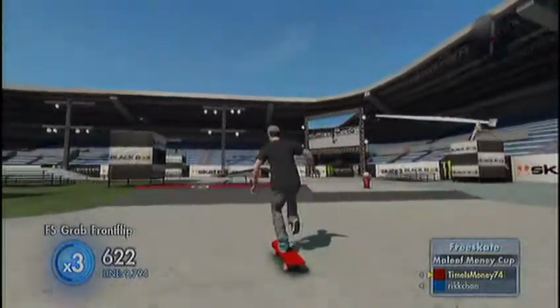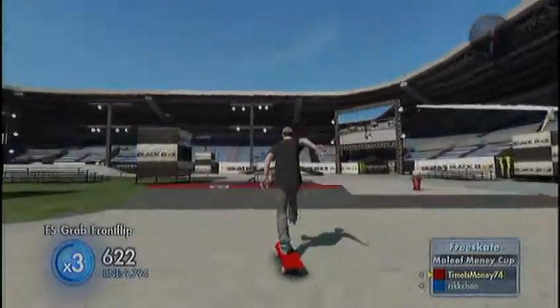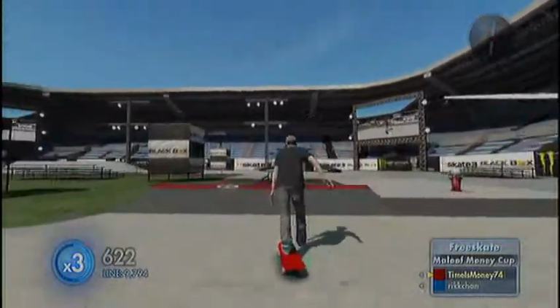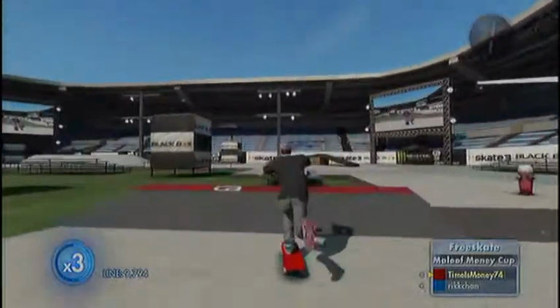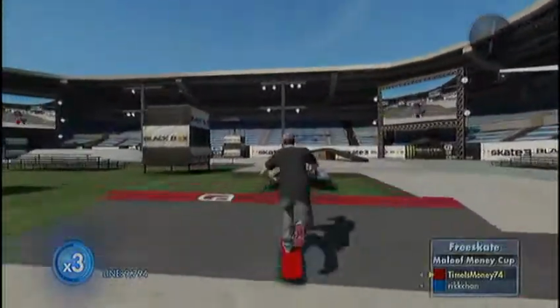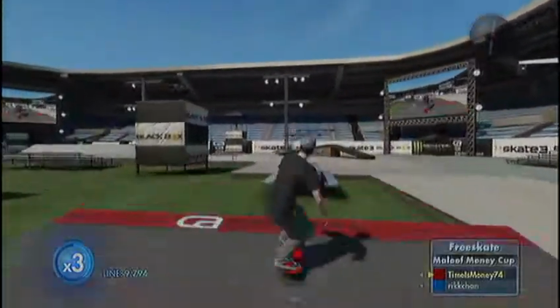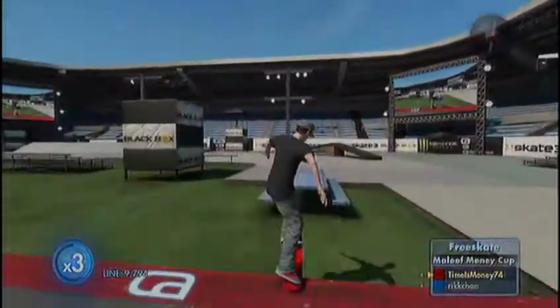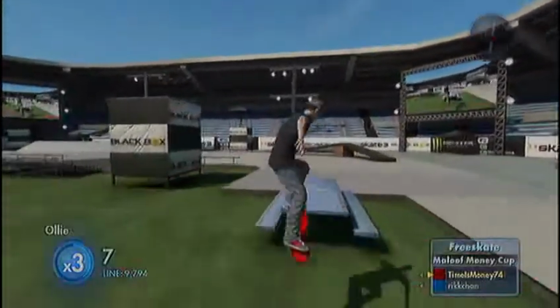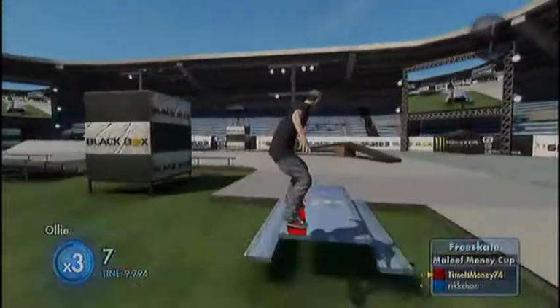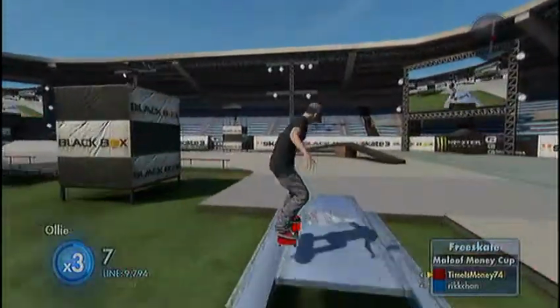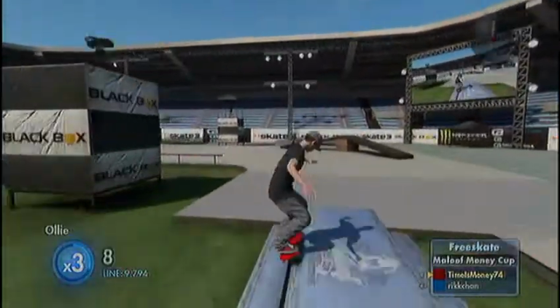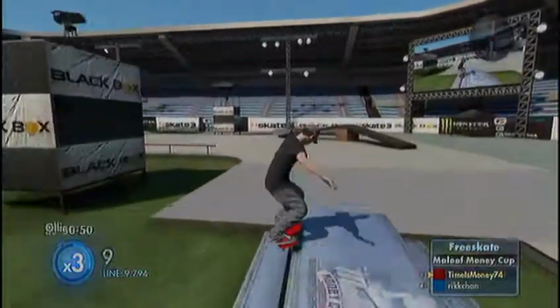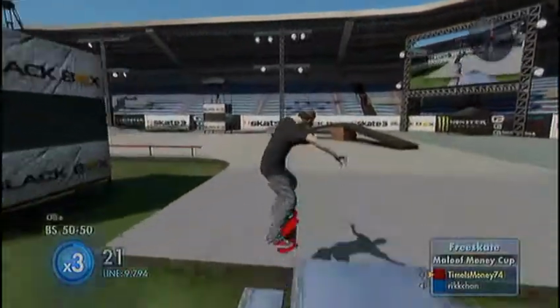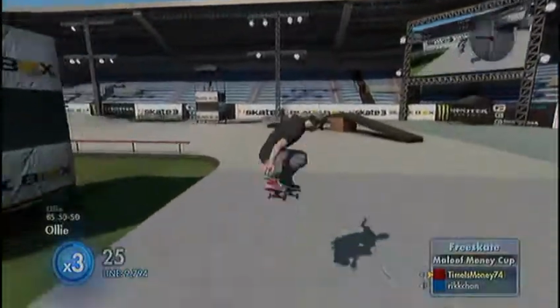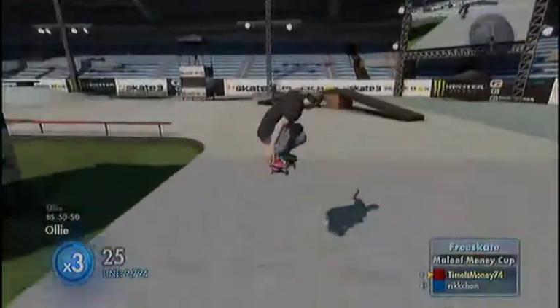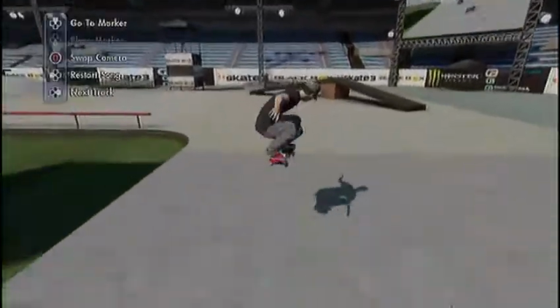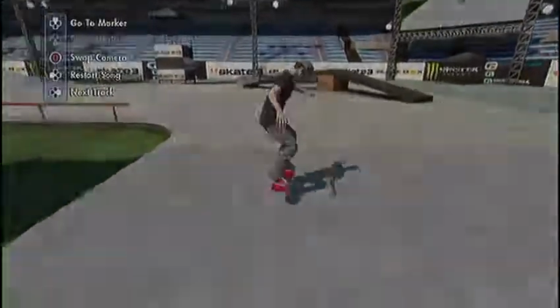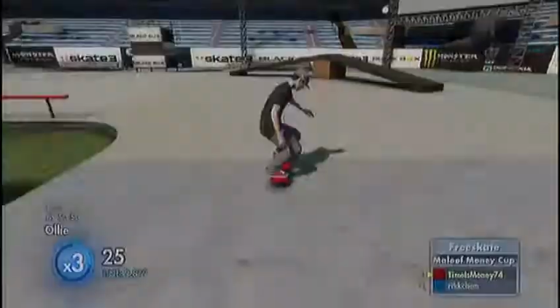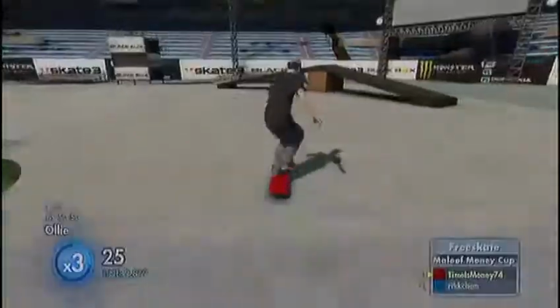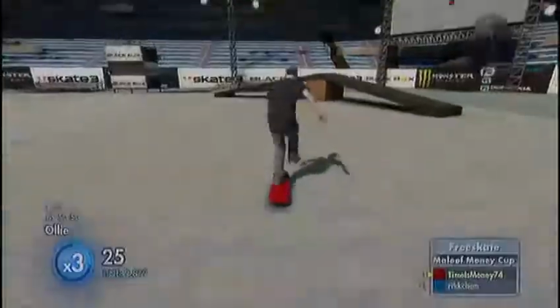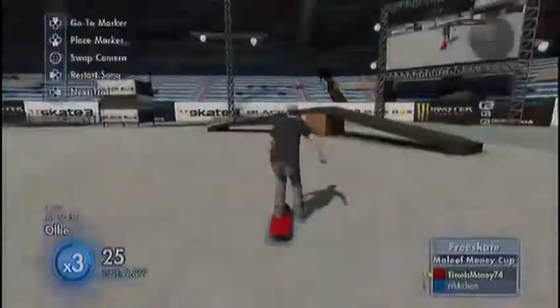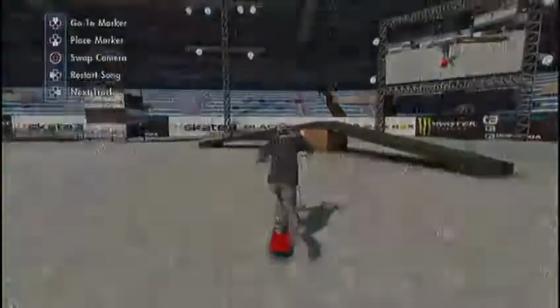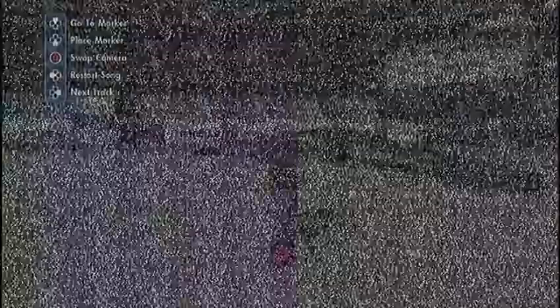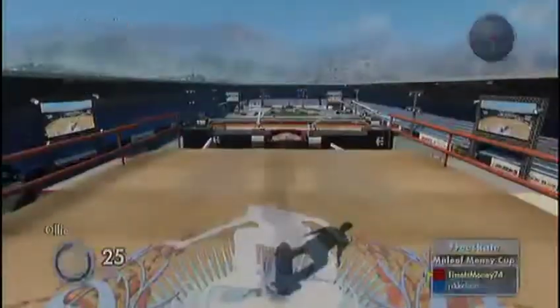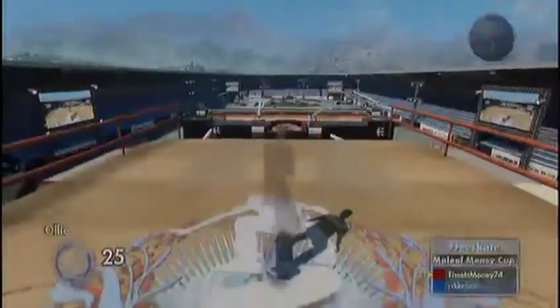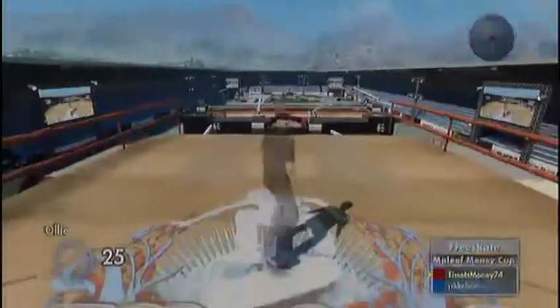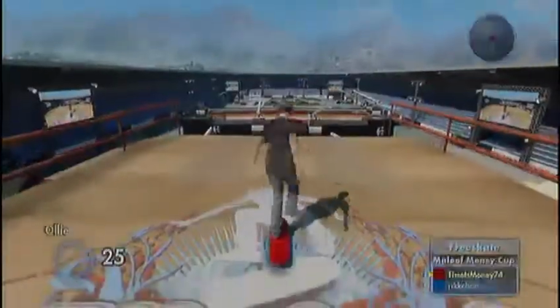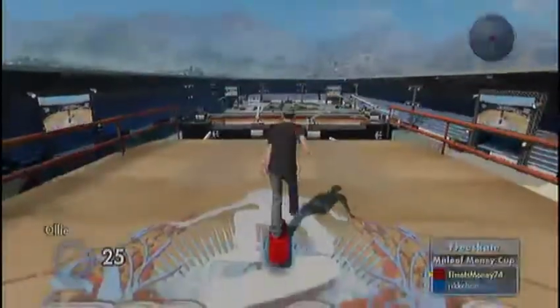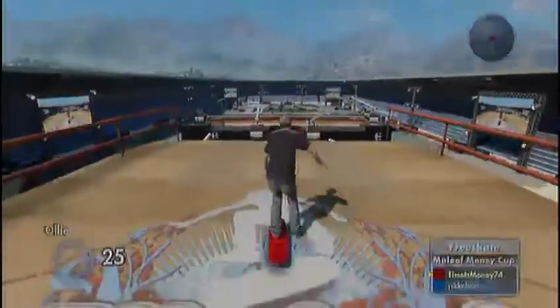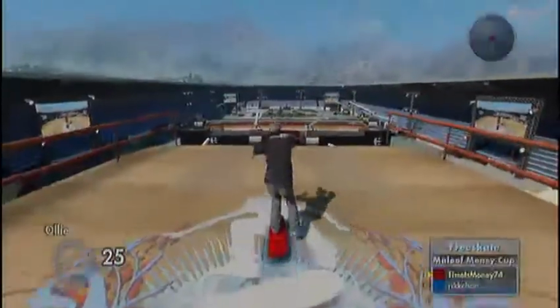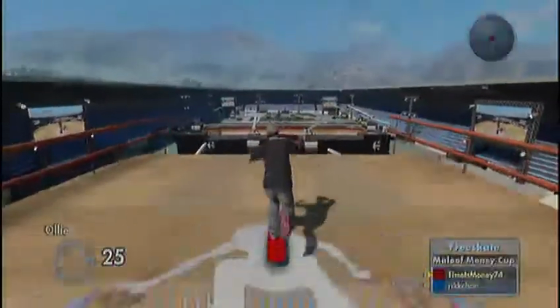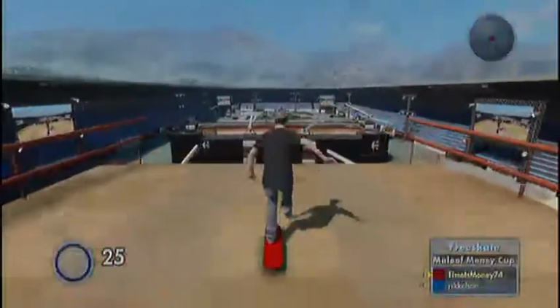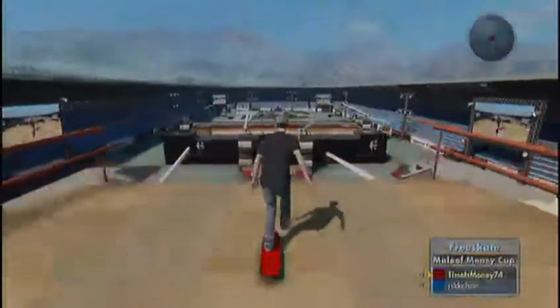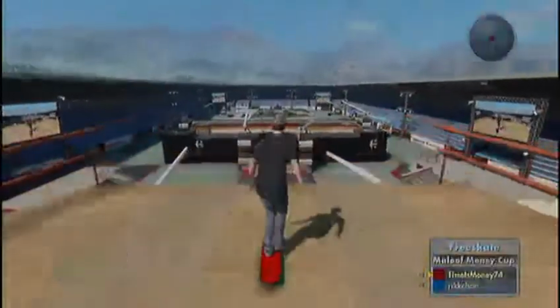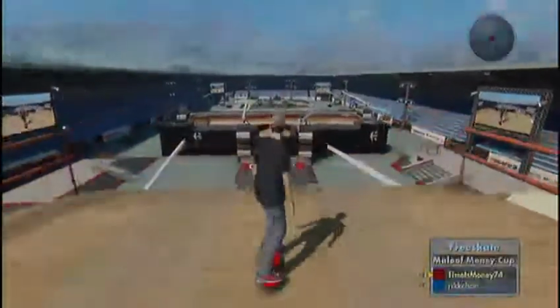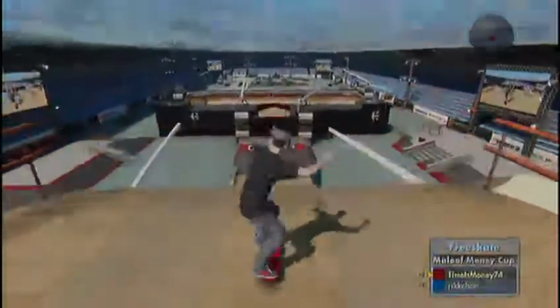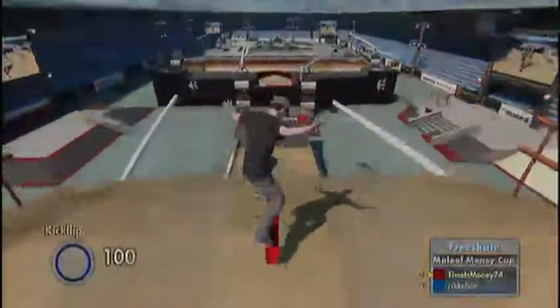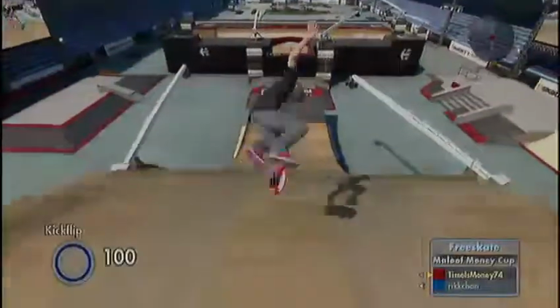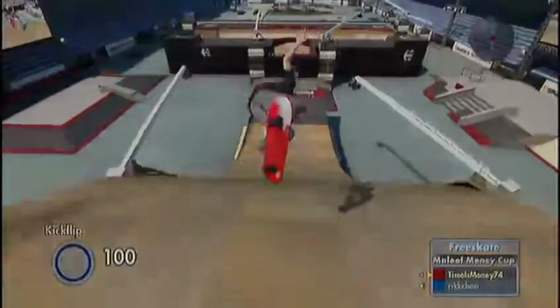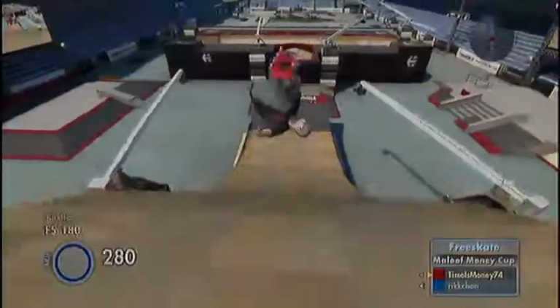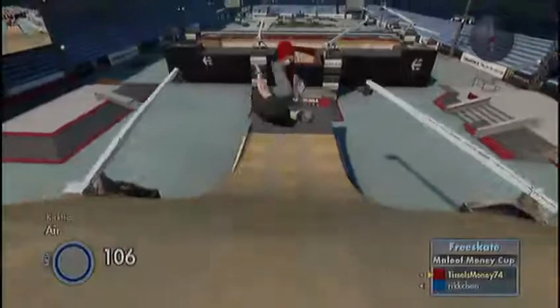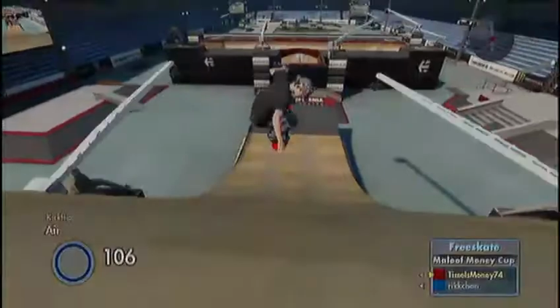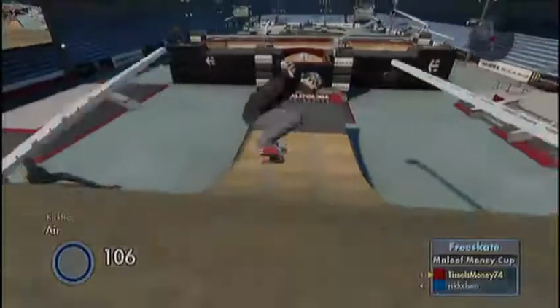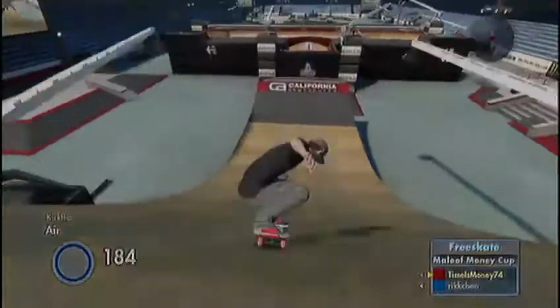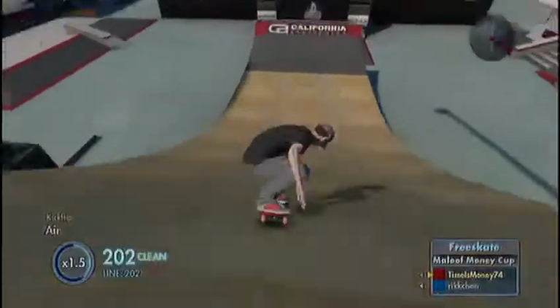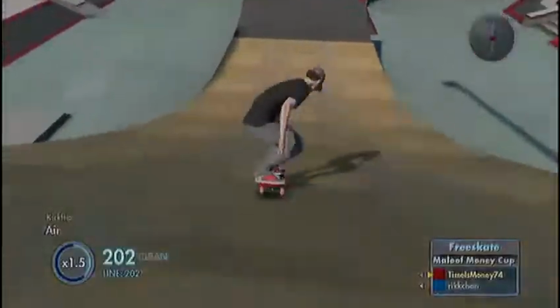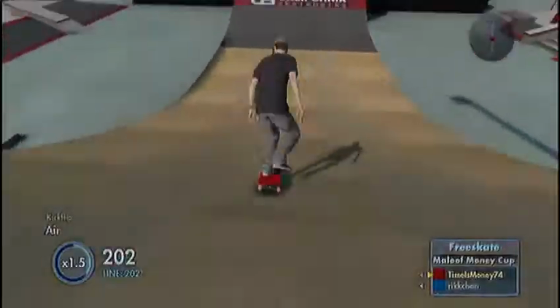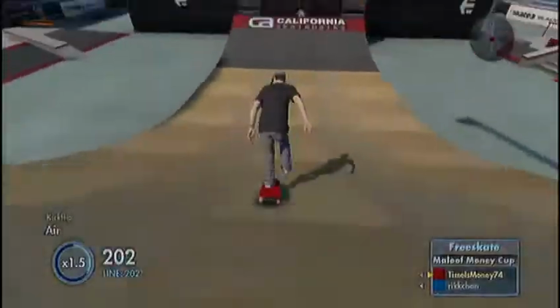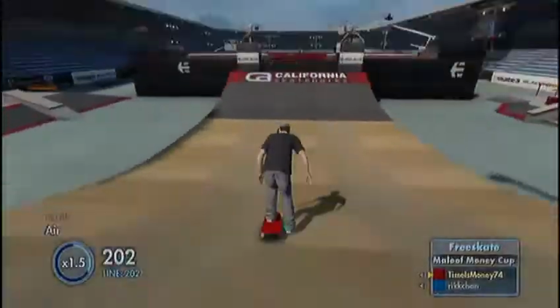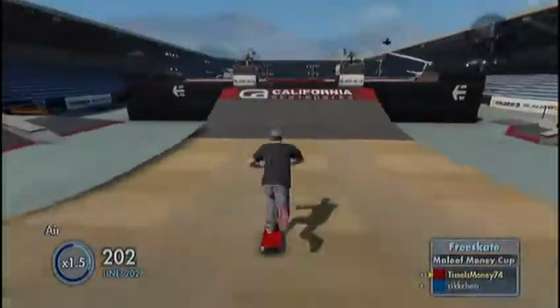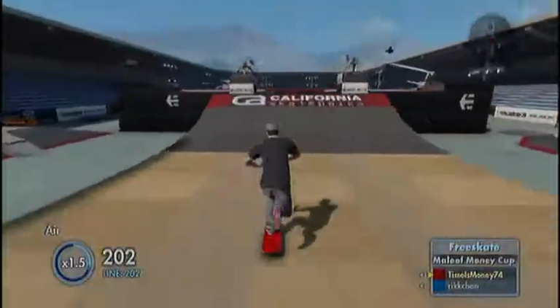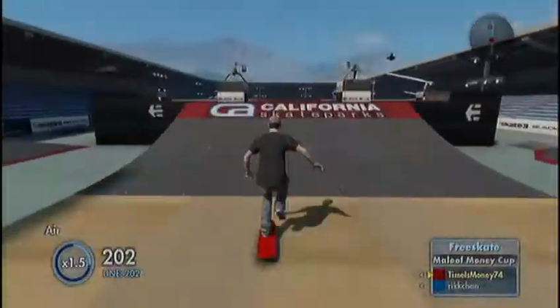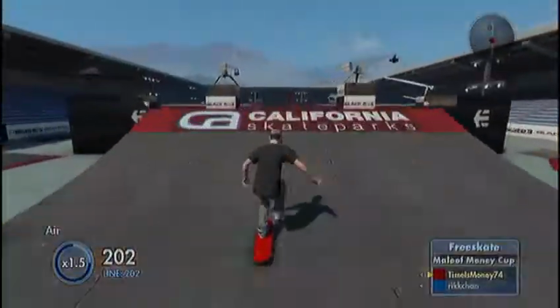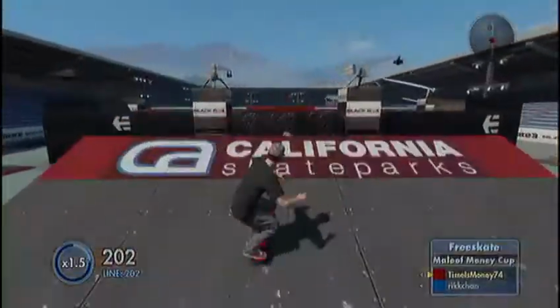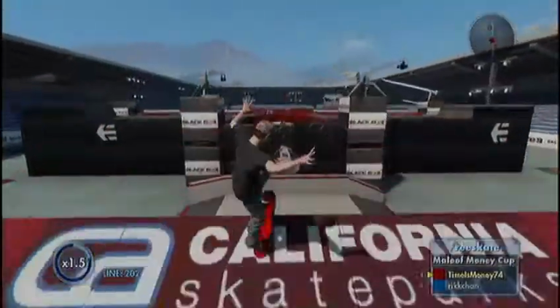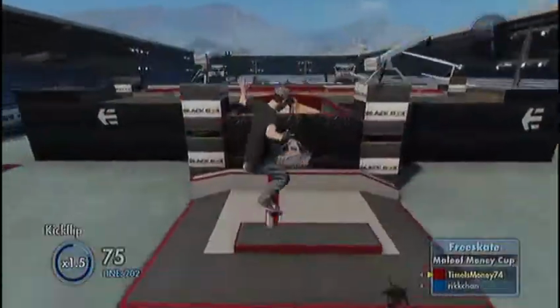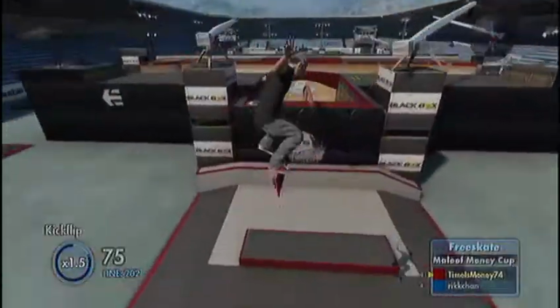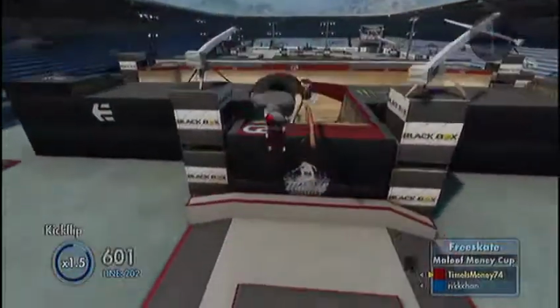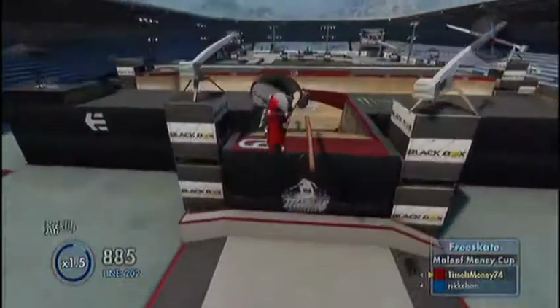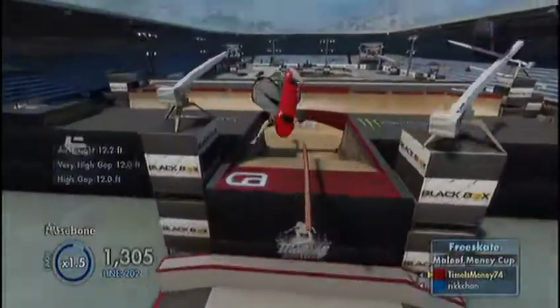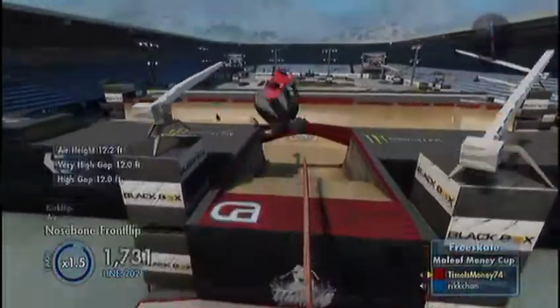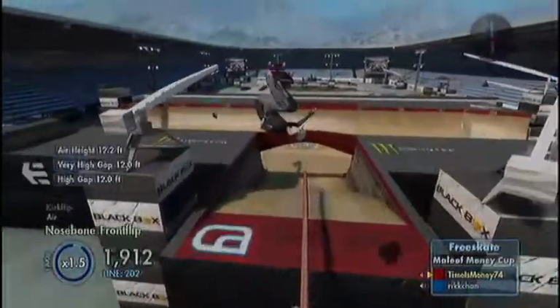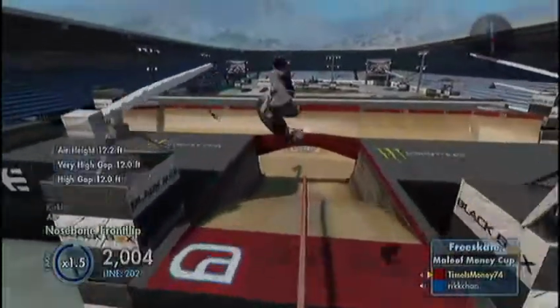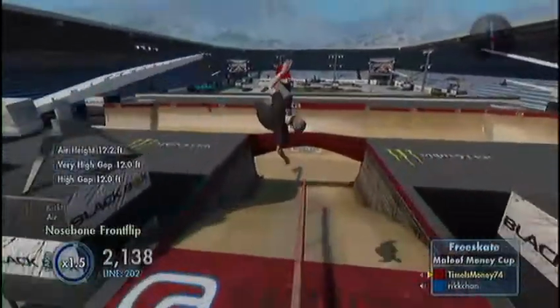So when you get the hang of this, you can start pressing X while you are in the middle of front flipping.